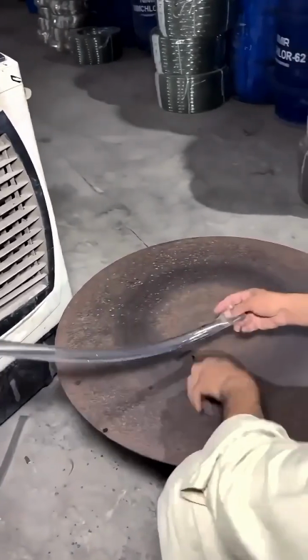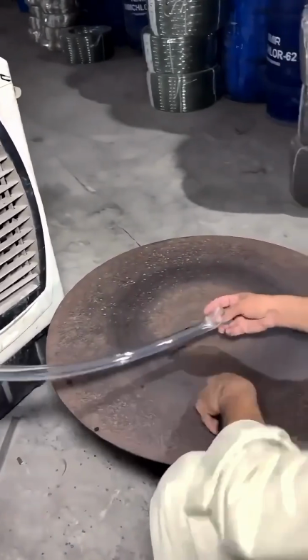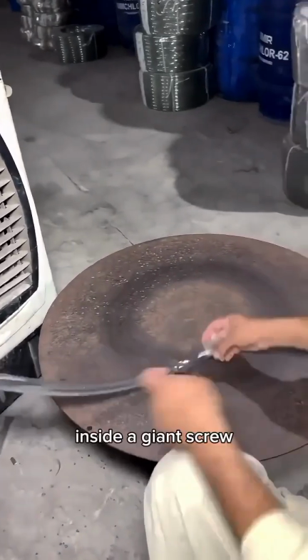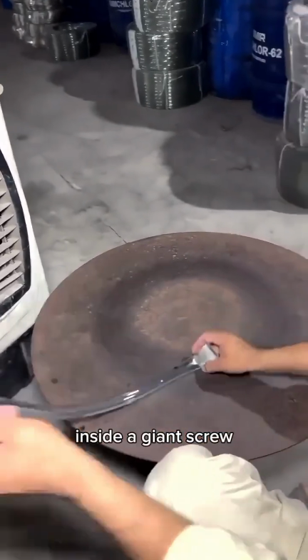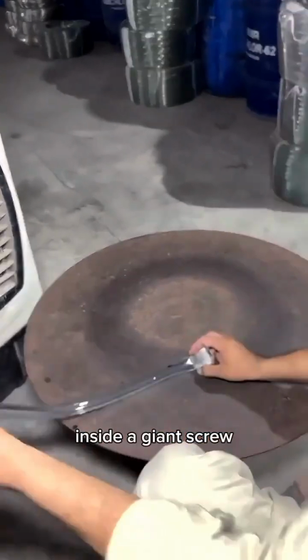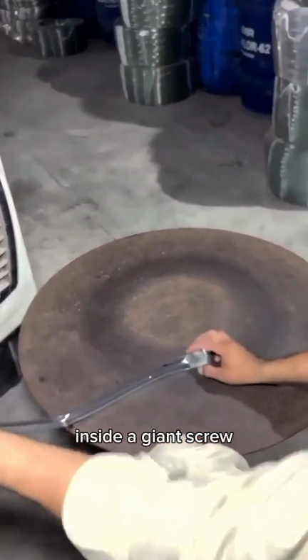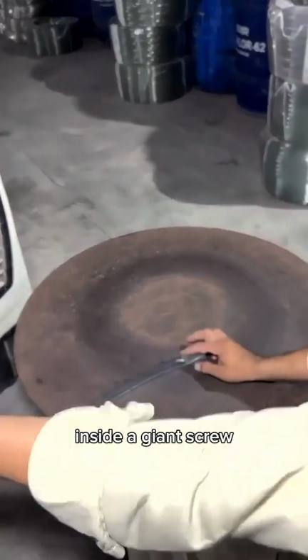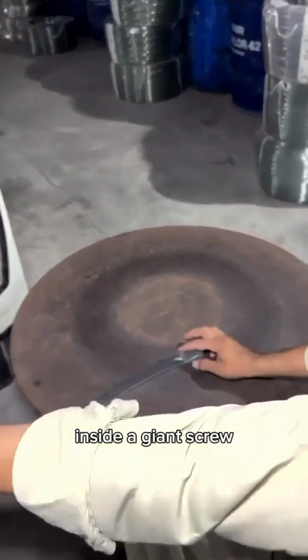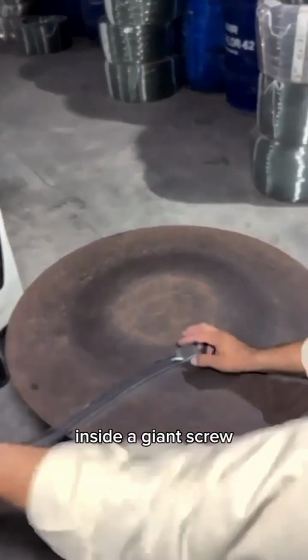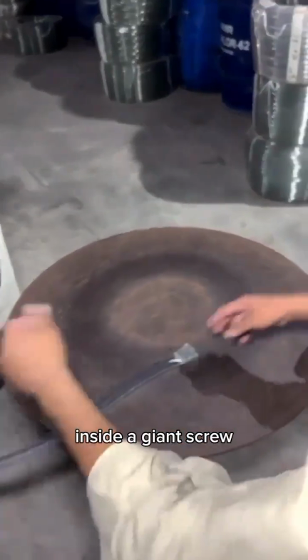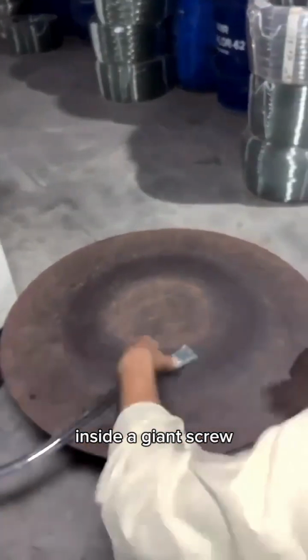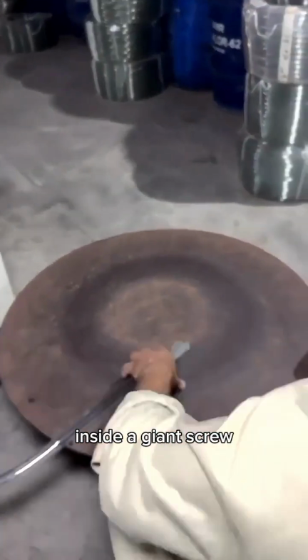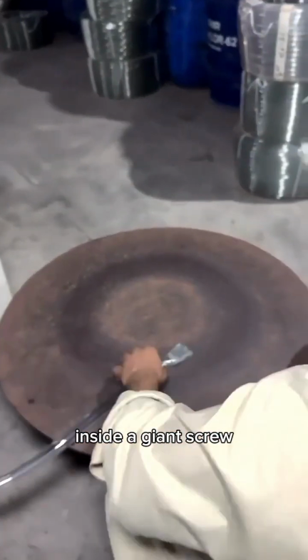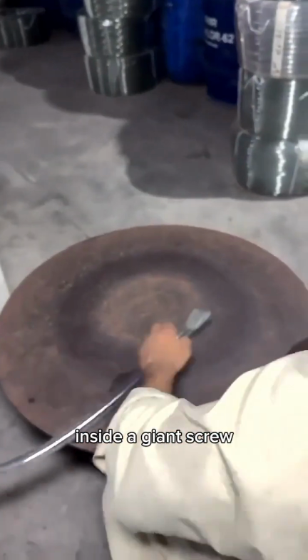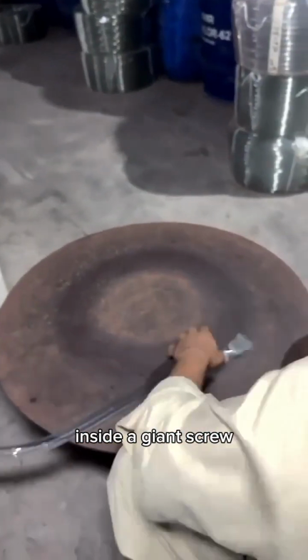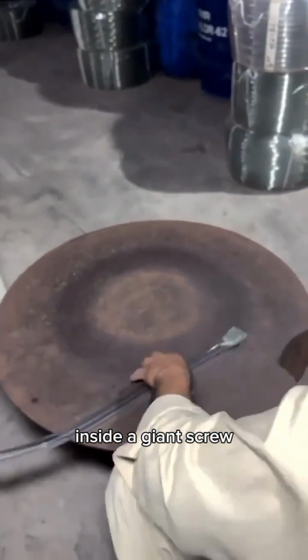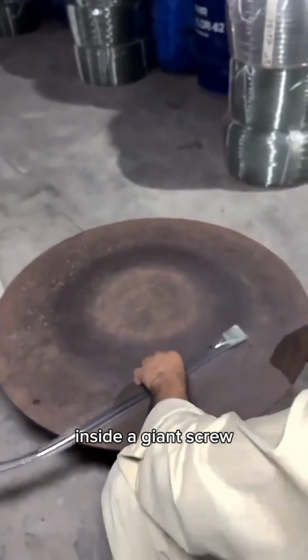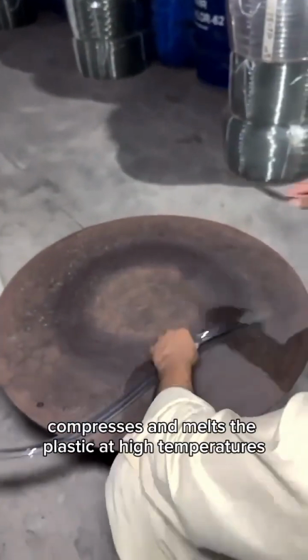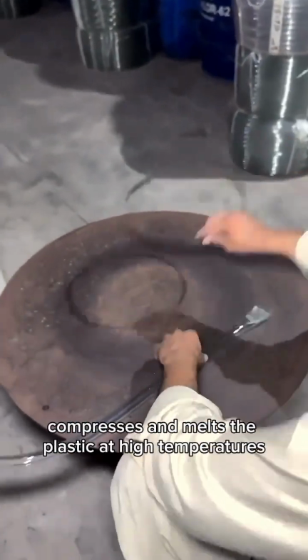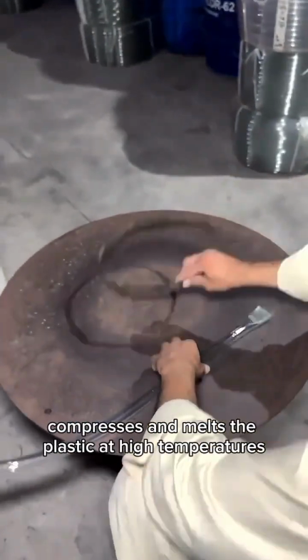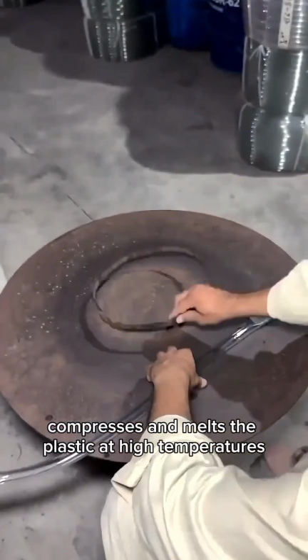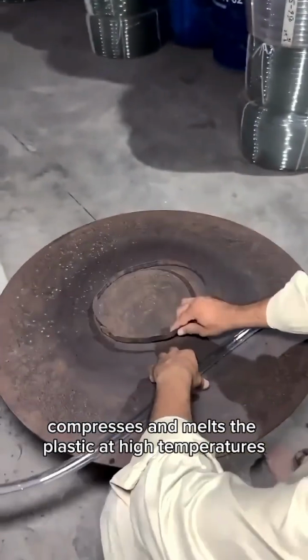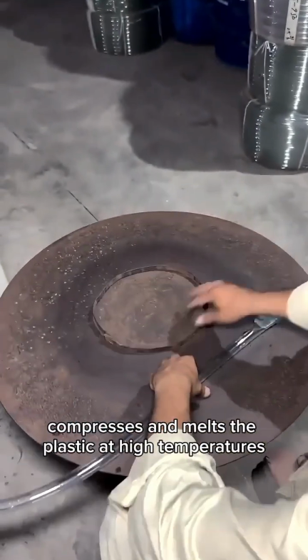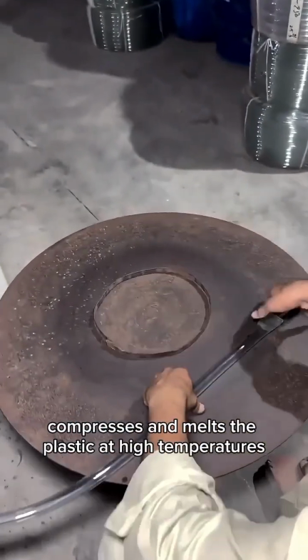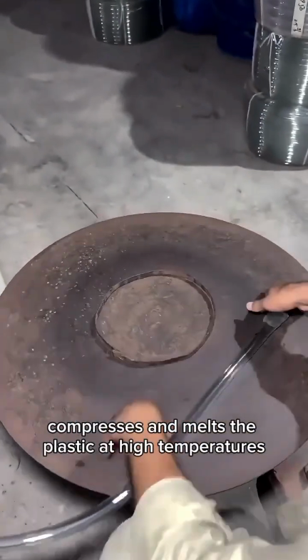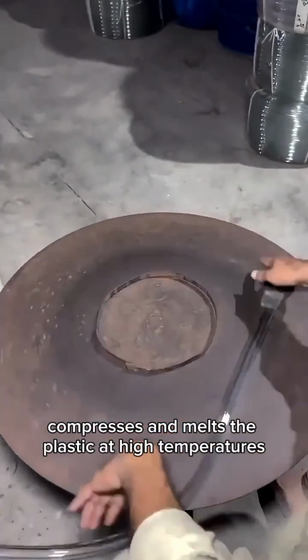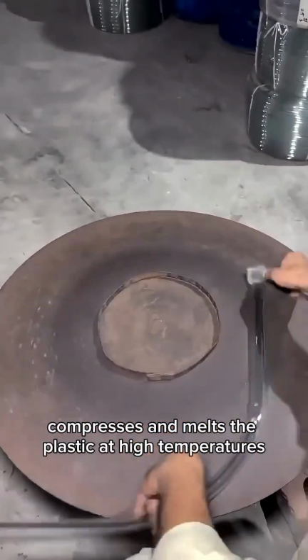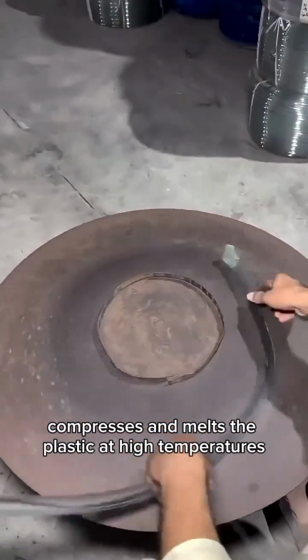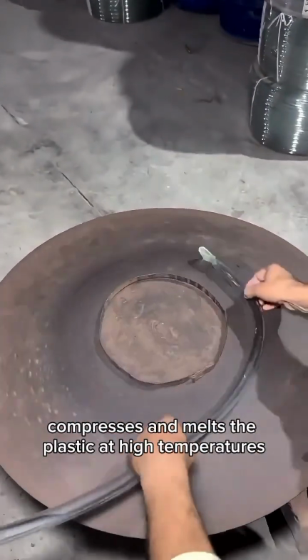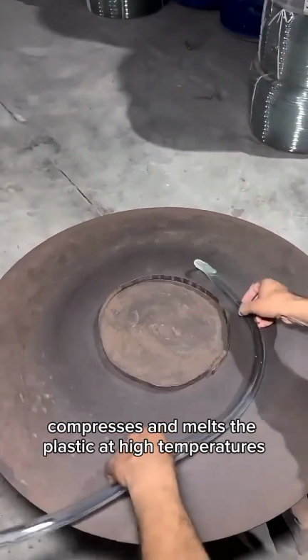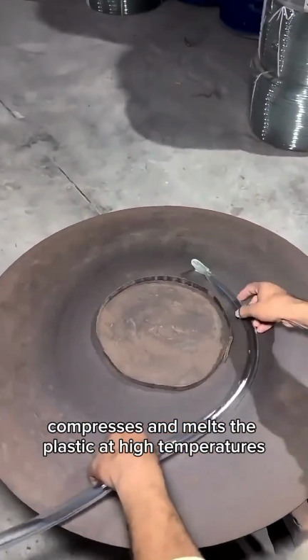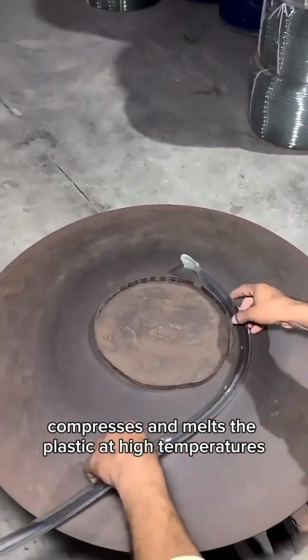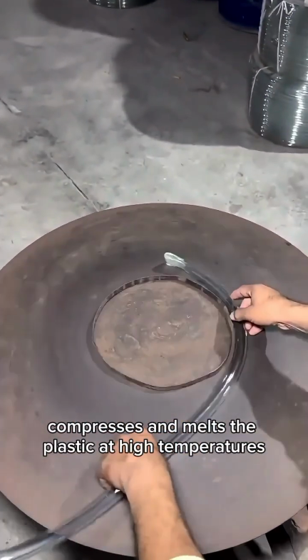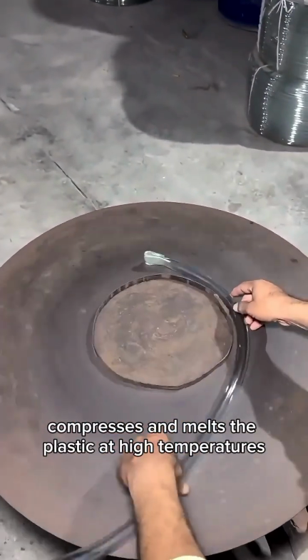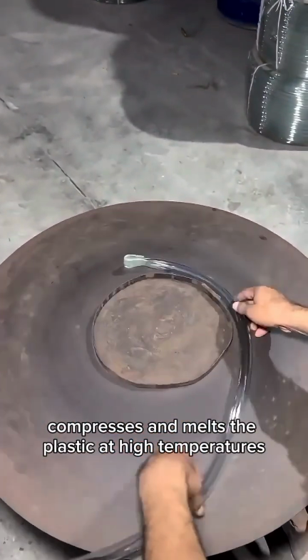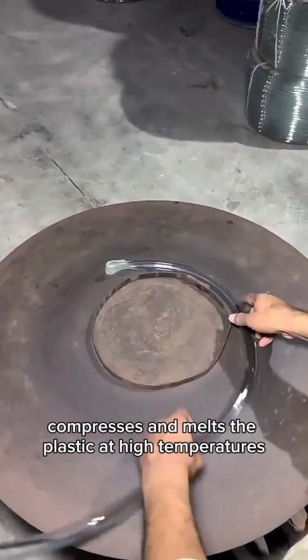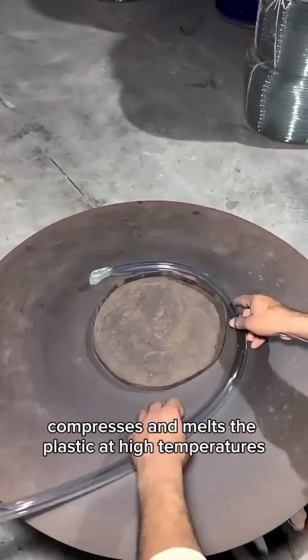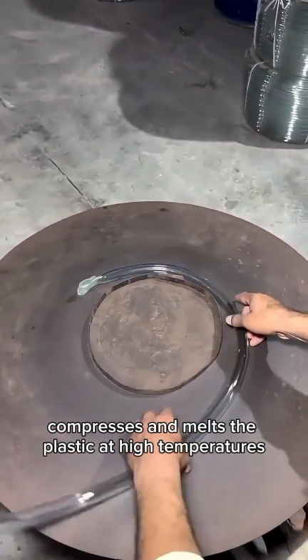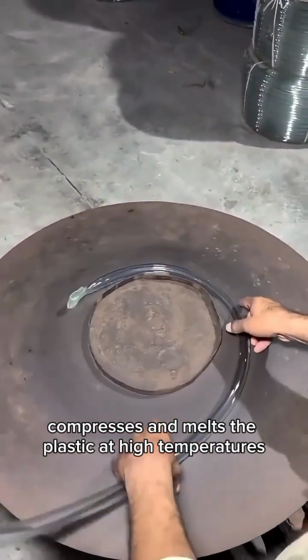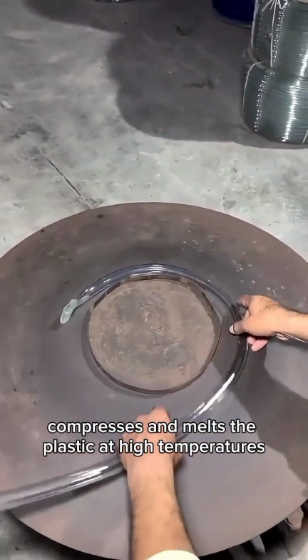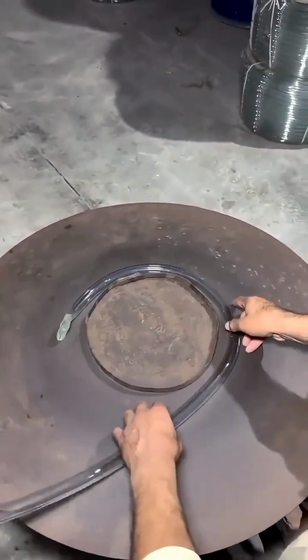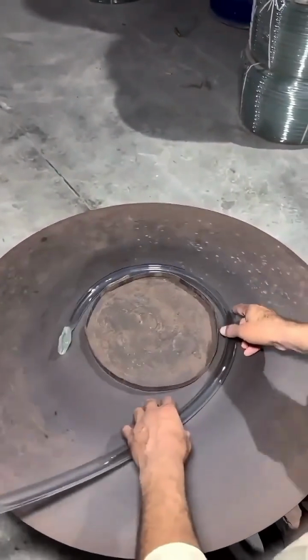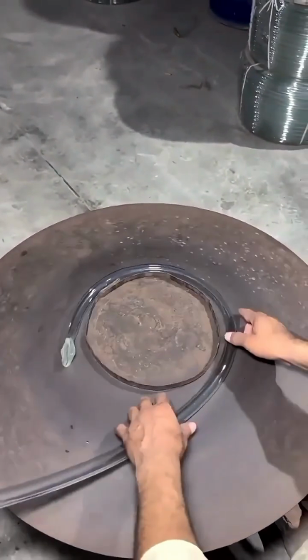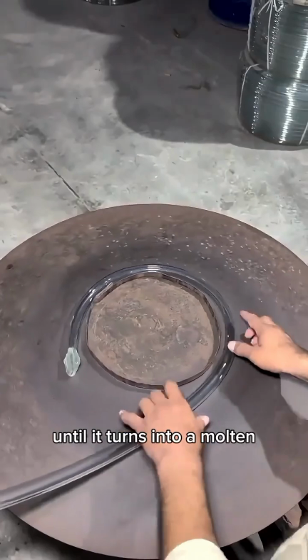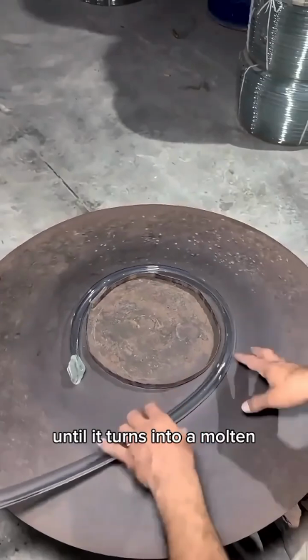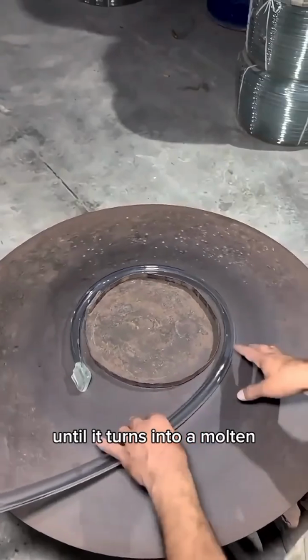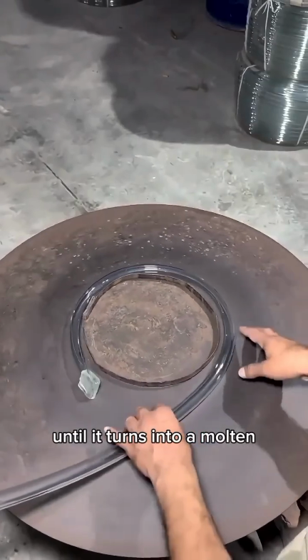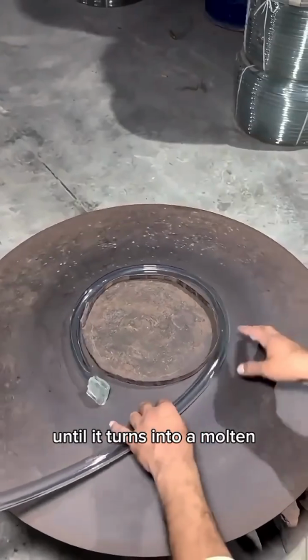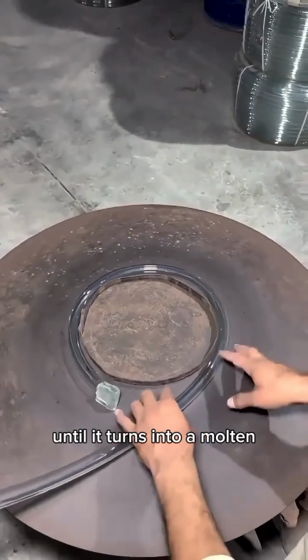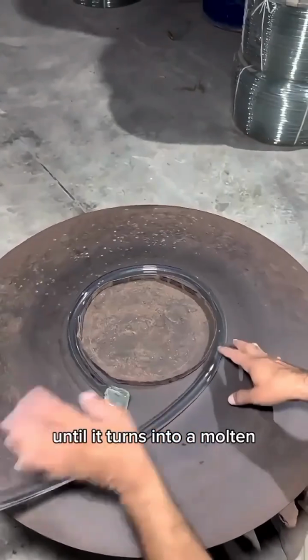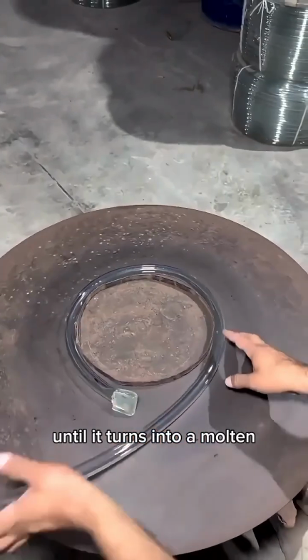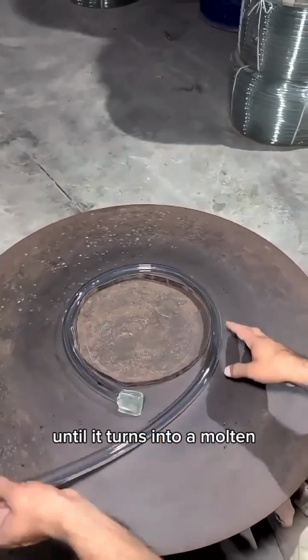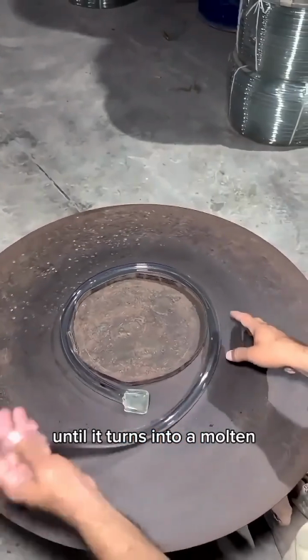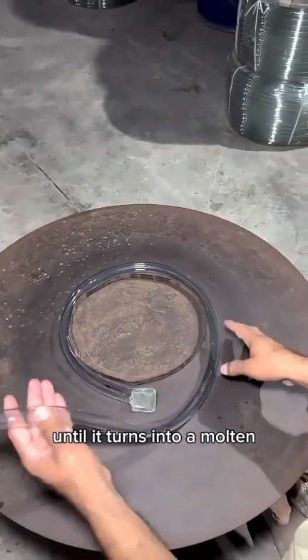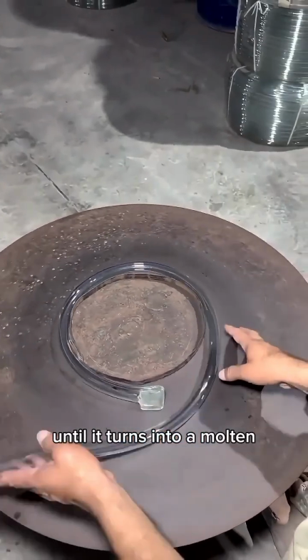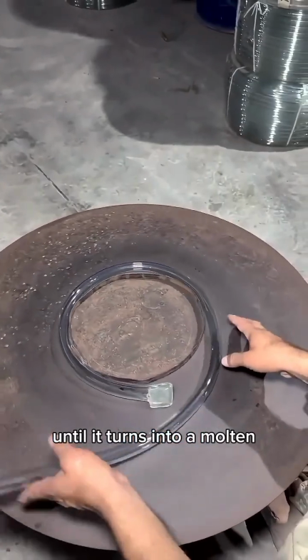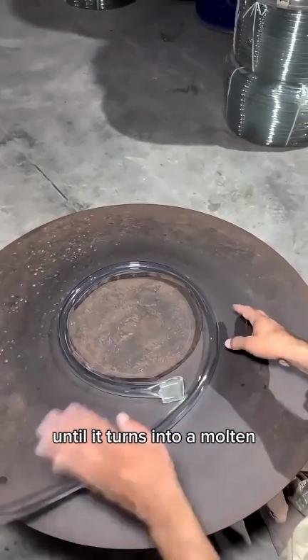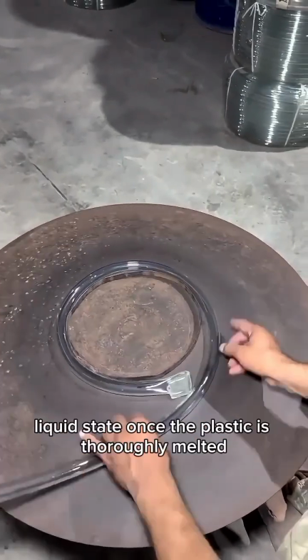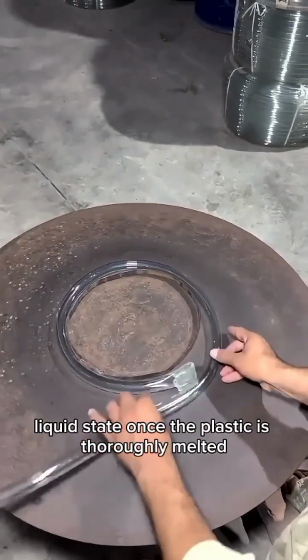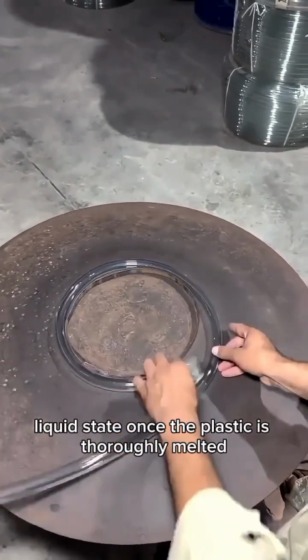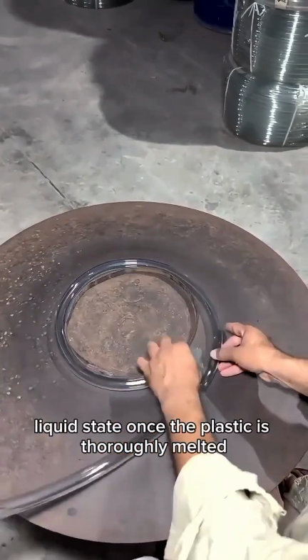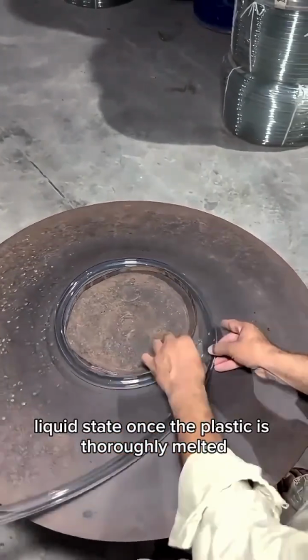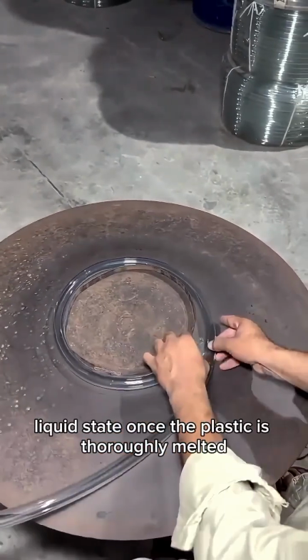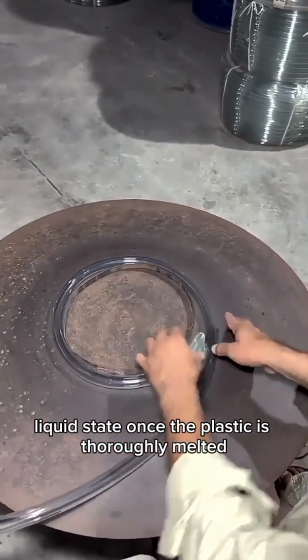Inside, a giant screw compresses and melts the plastic at high temperatures until it turns into a molten, liquid state.